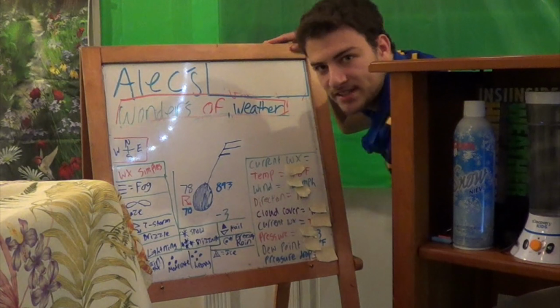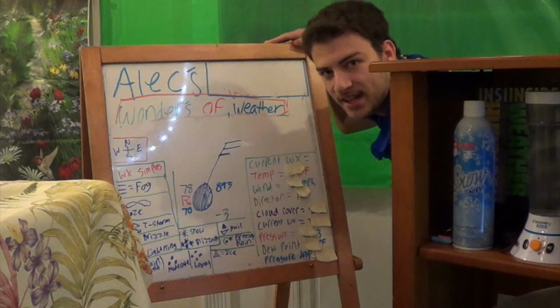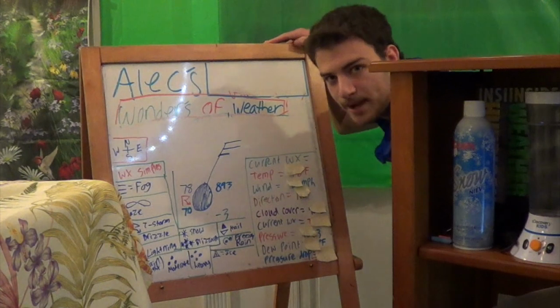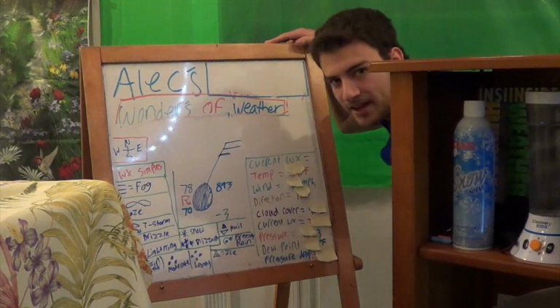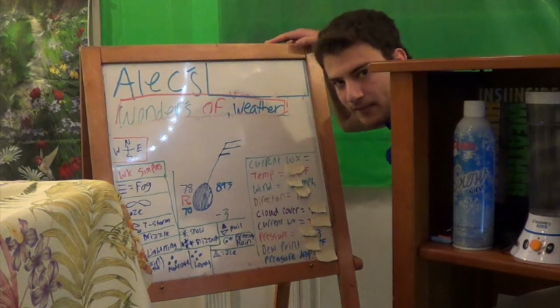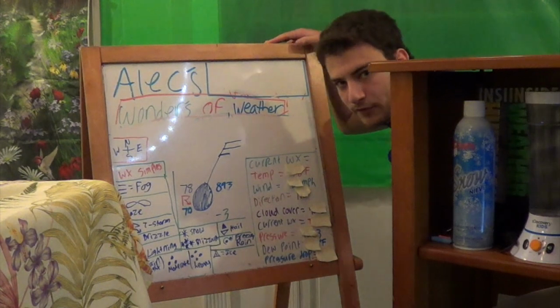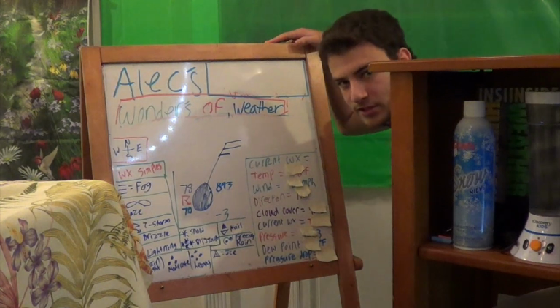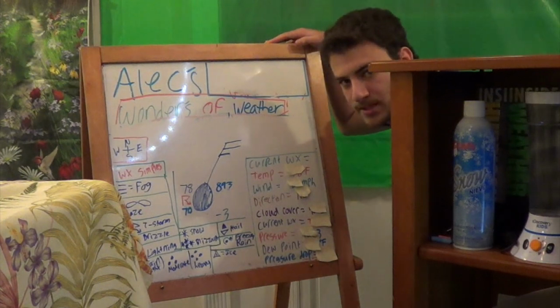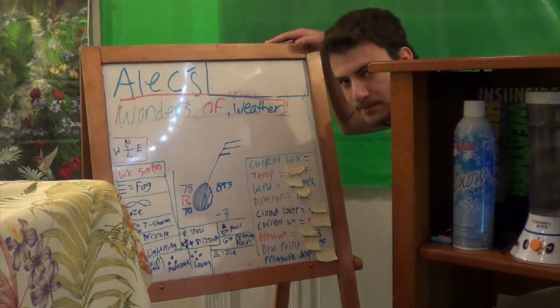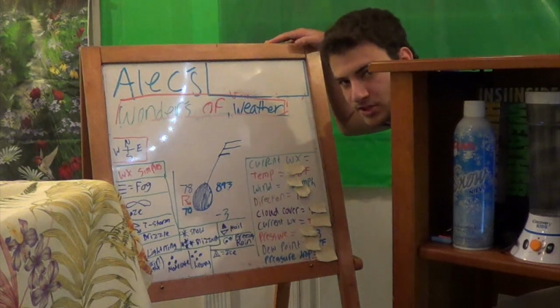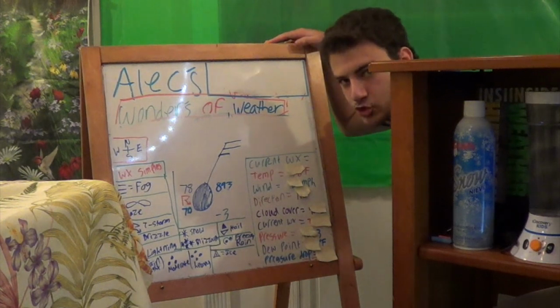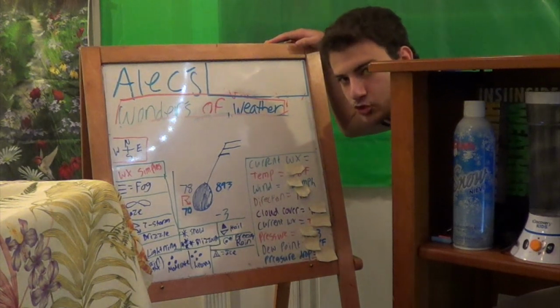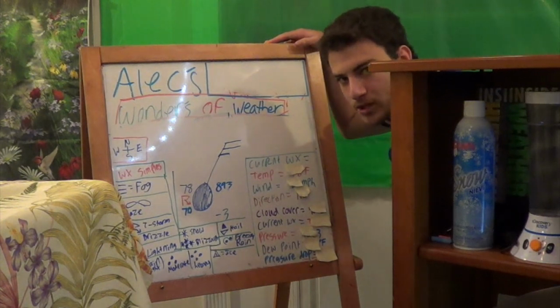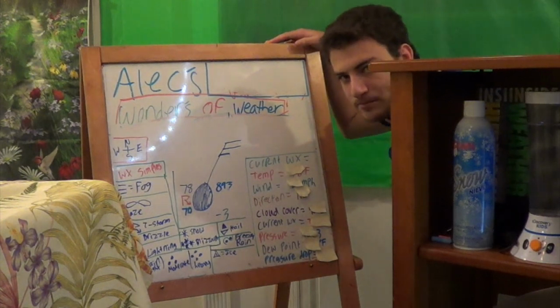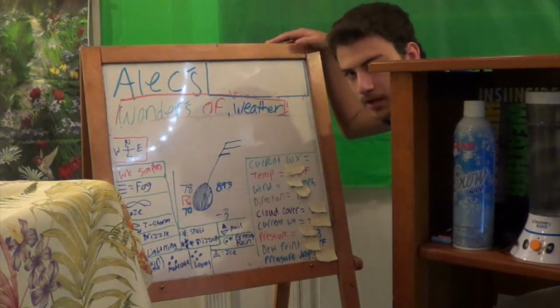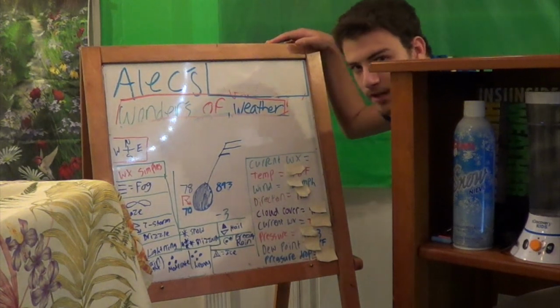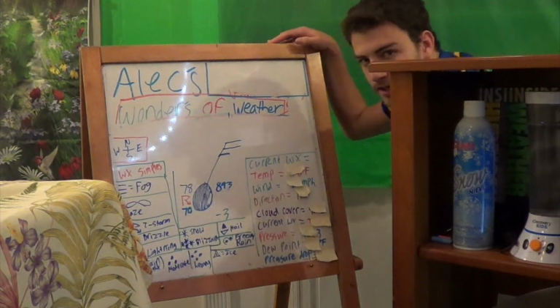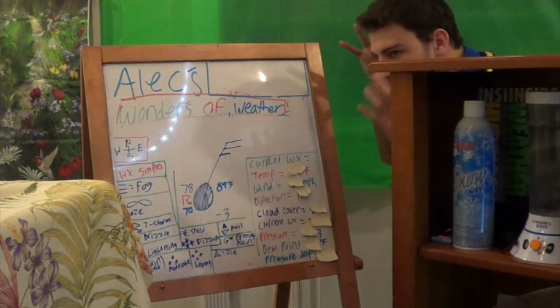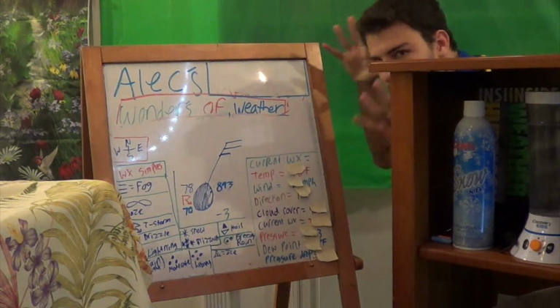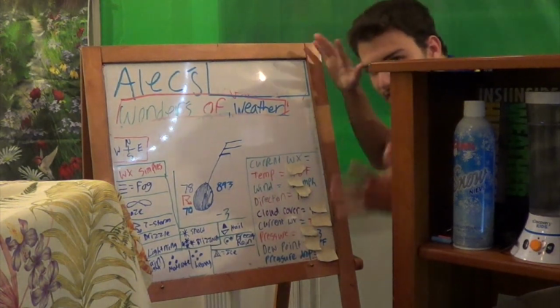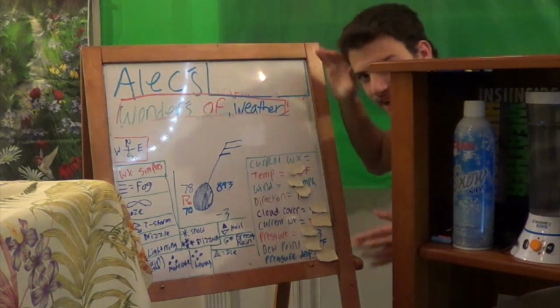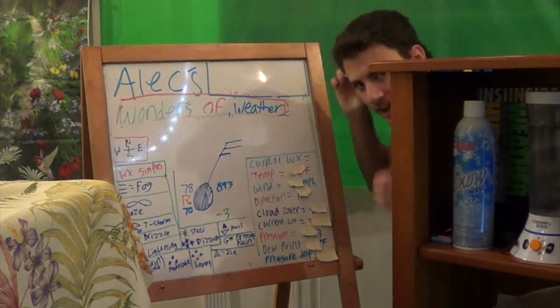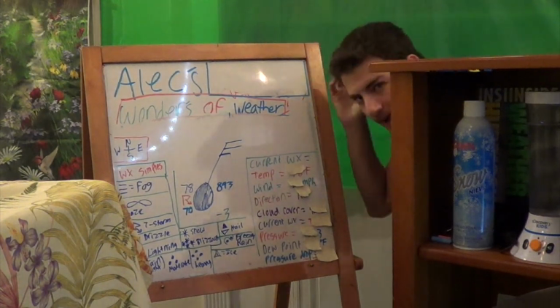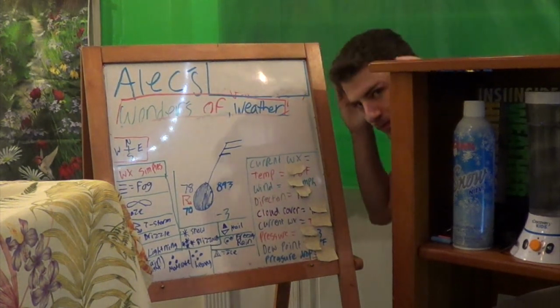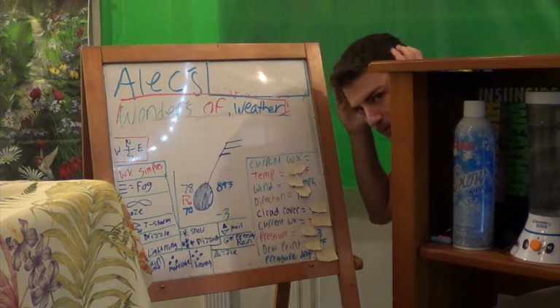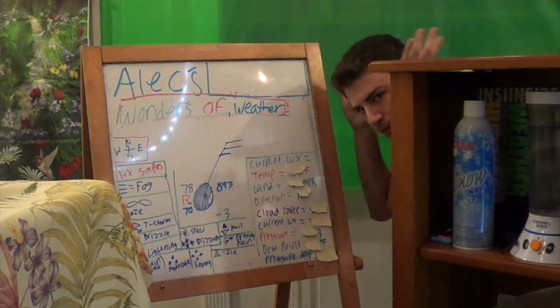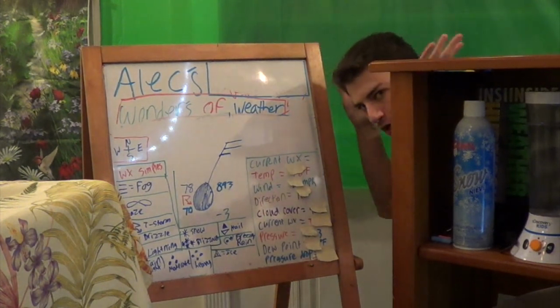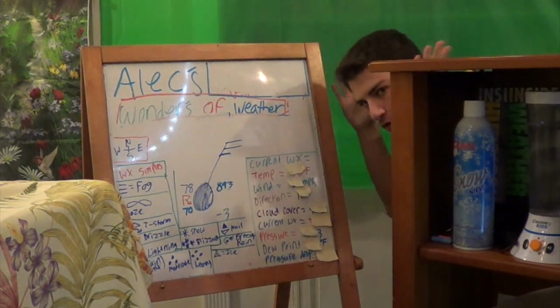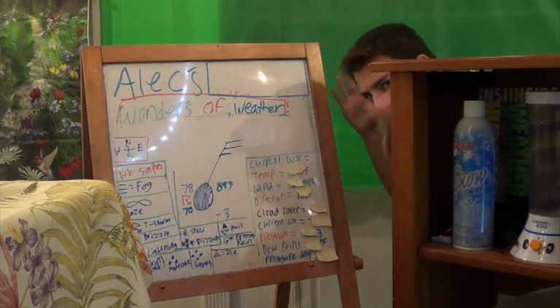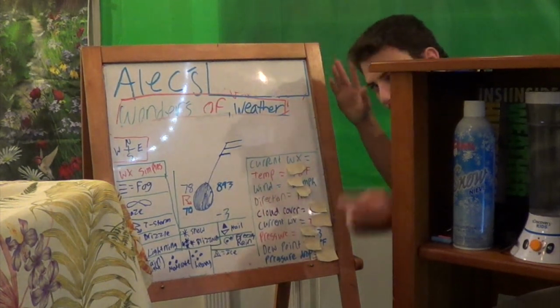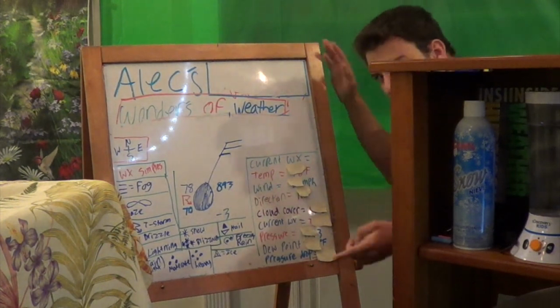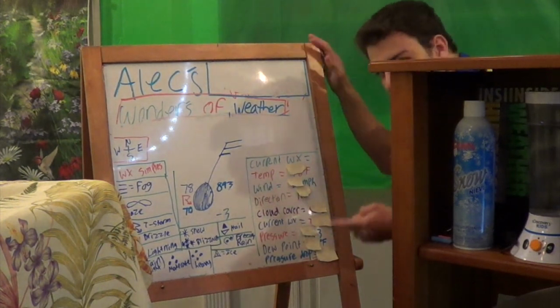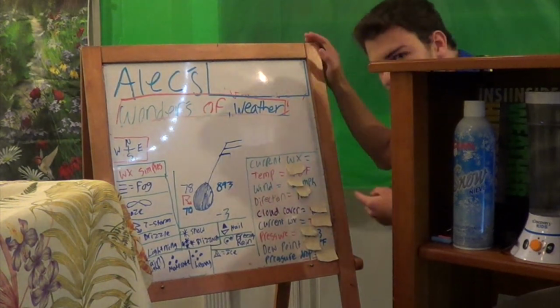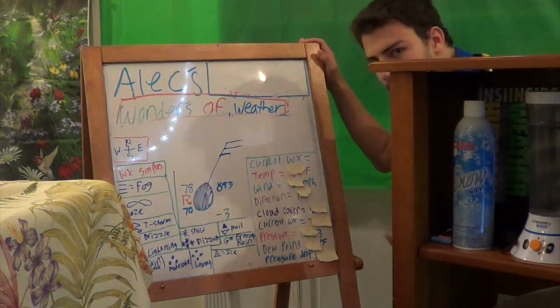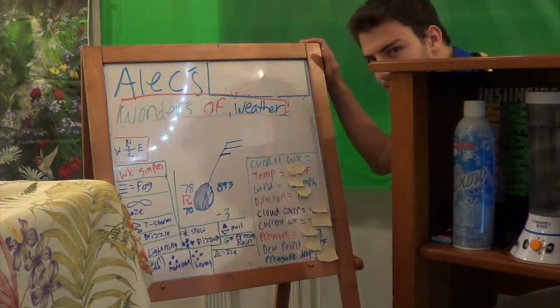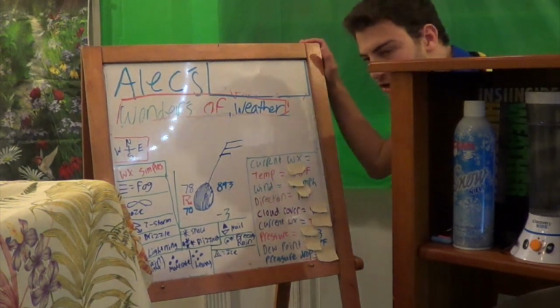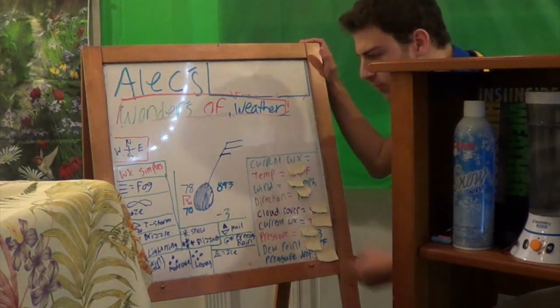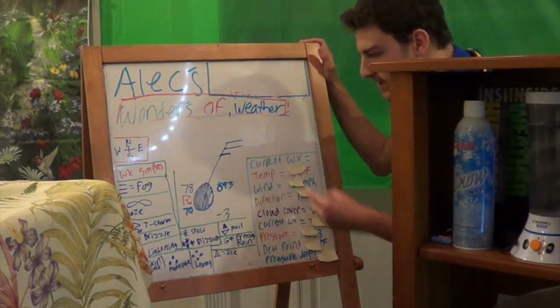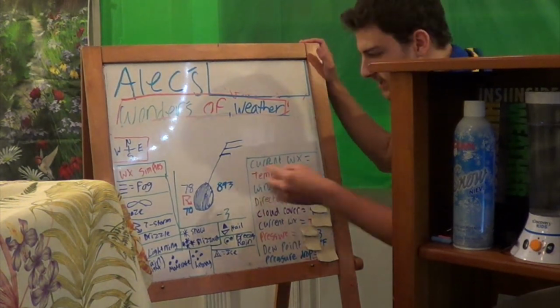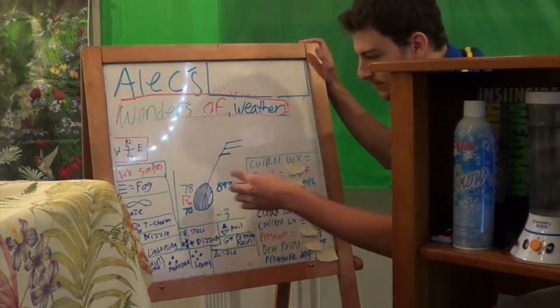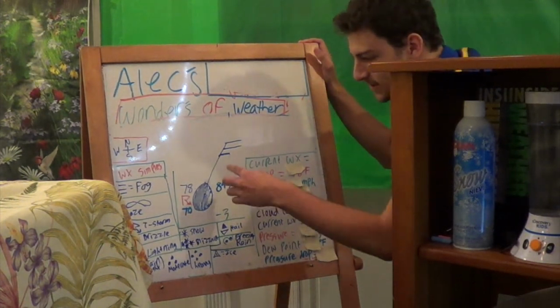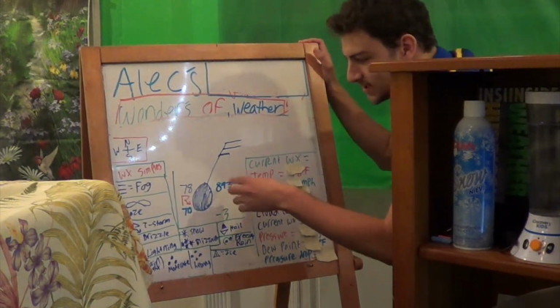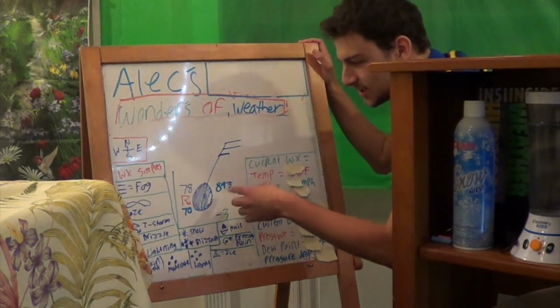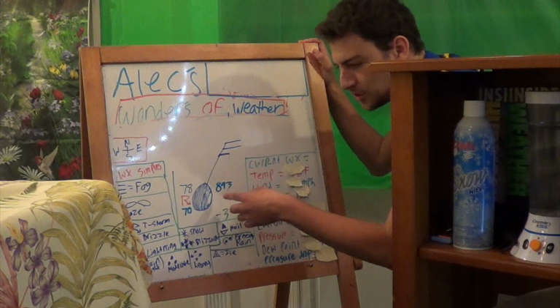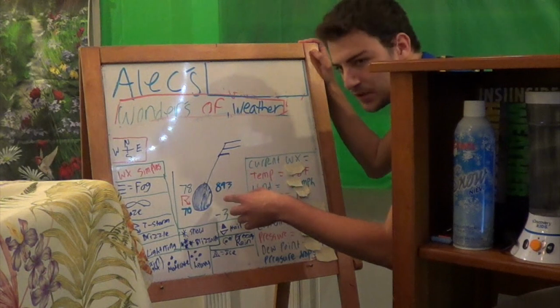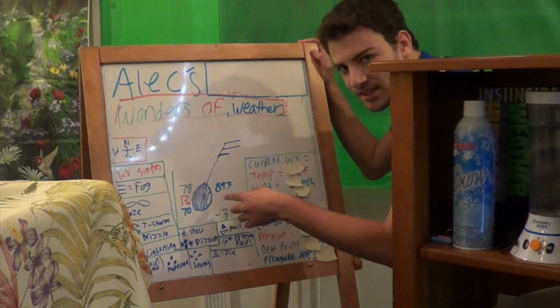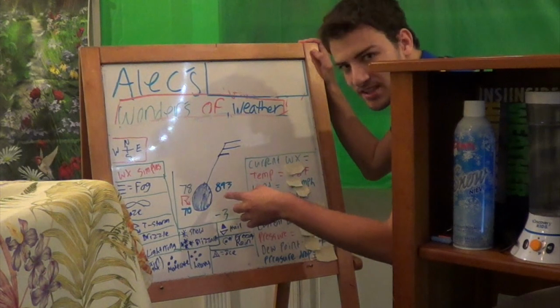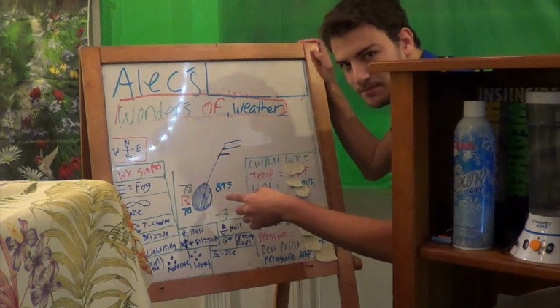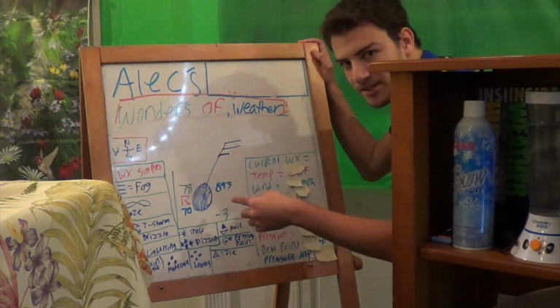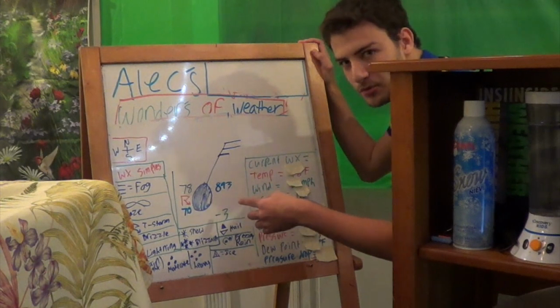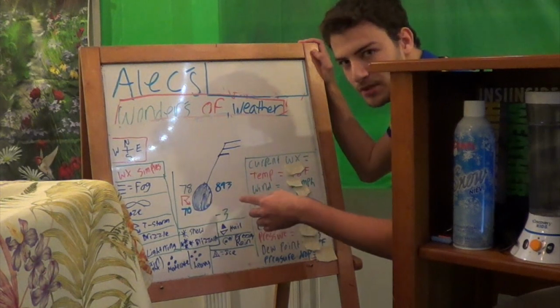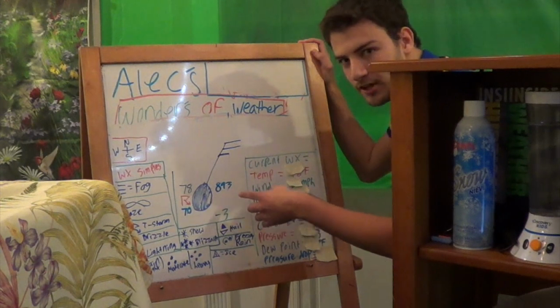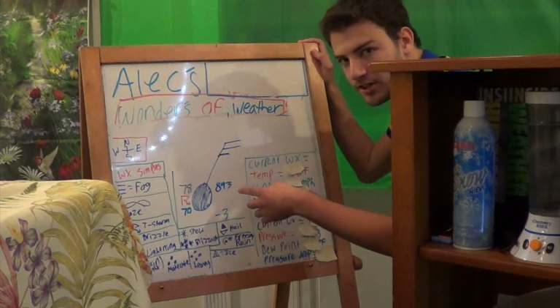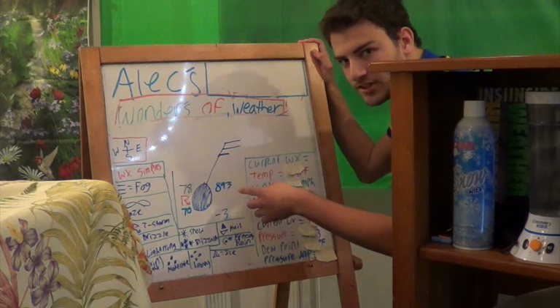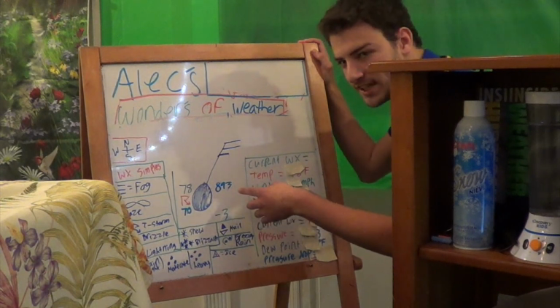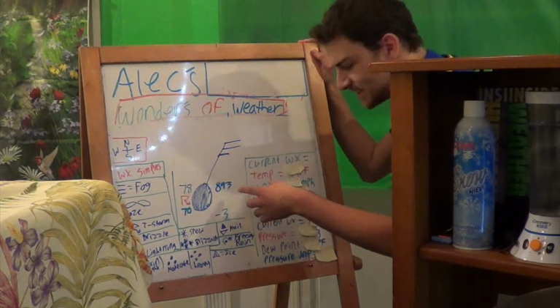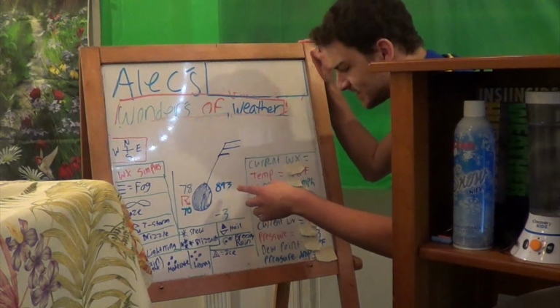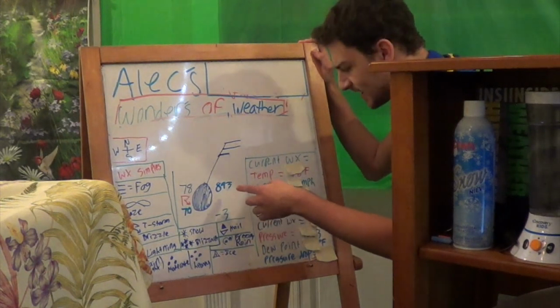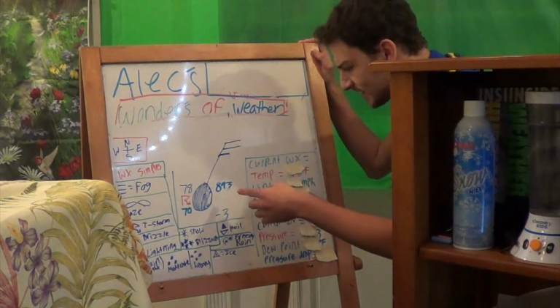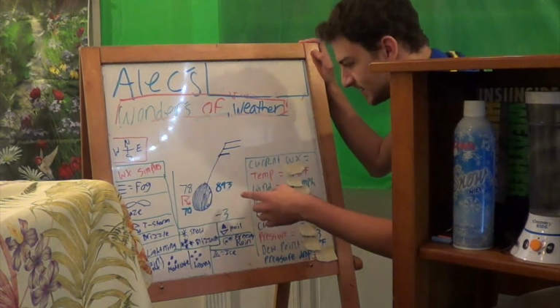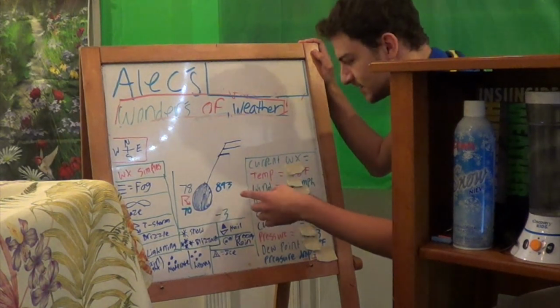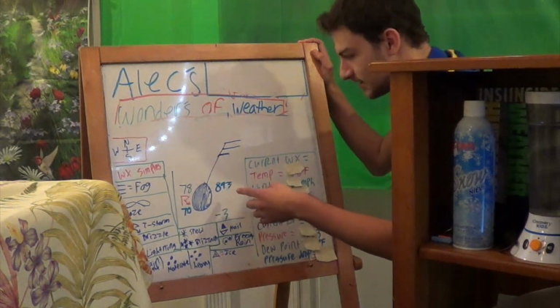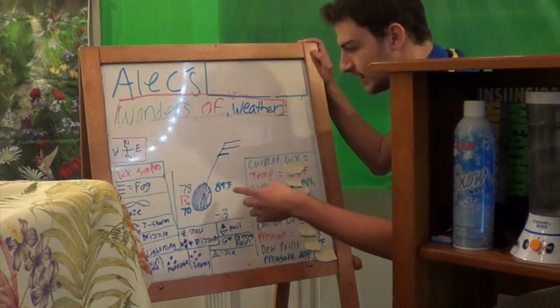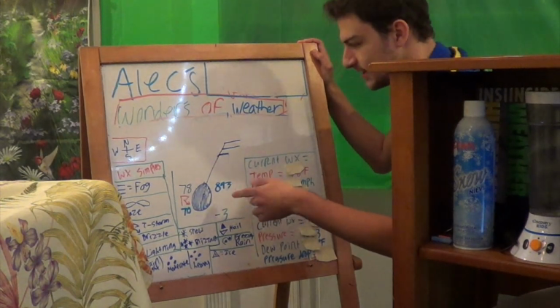Hey, time now for some extreme geeking out. I'm gonna blow your mind. This is gonna be crazy. I'm gonna tell you what this means with under 10 seconds at last.